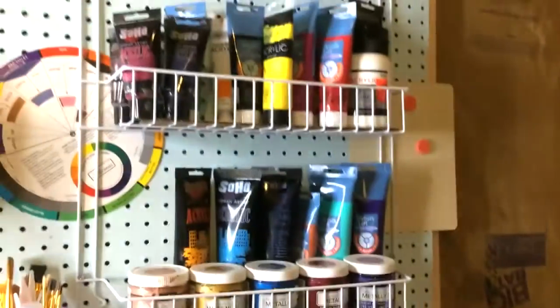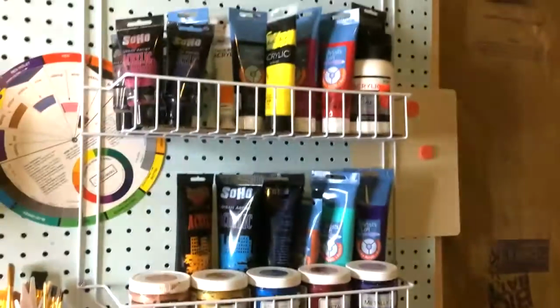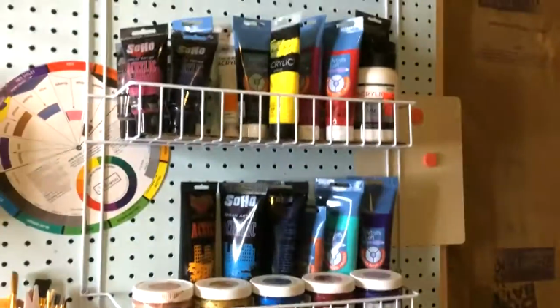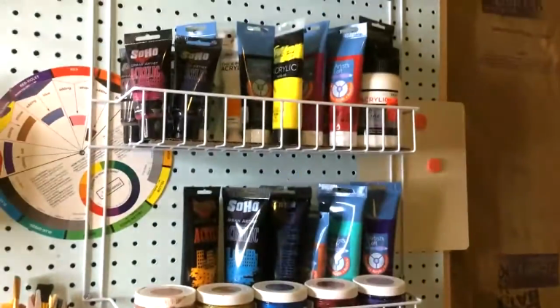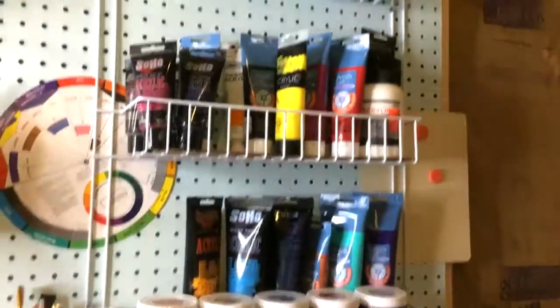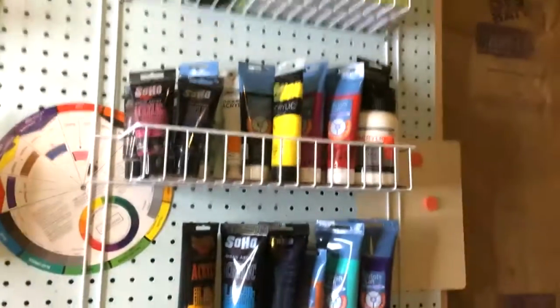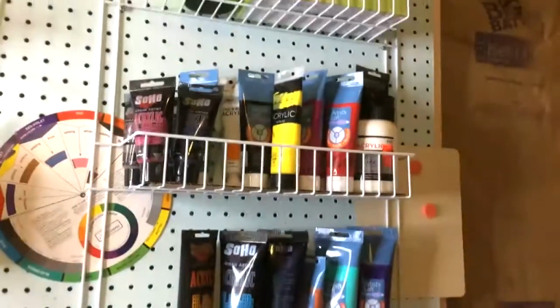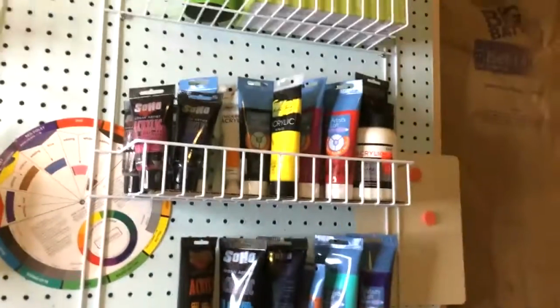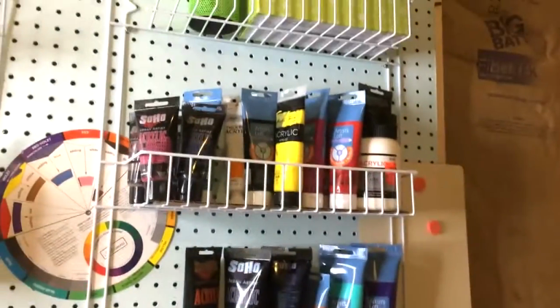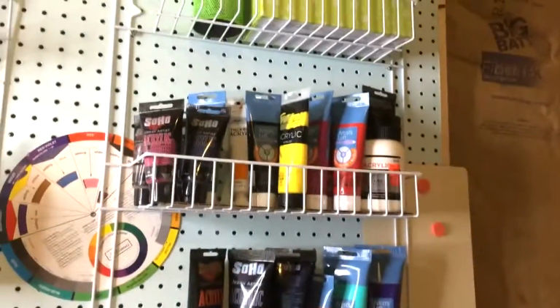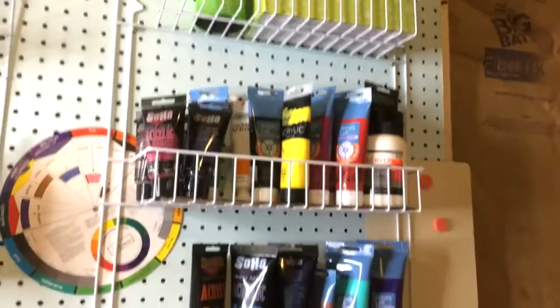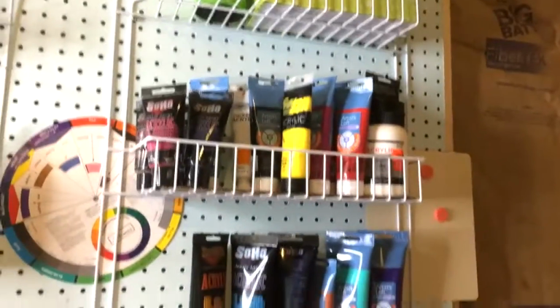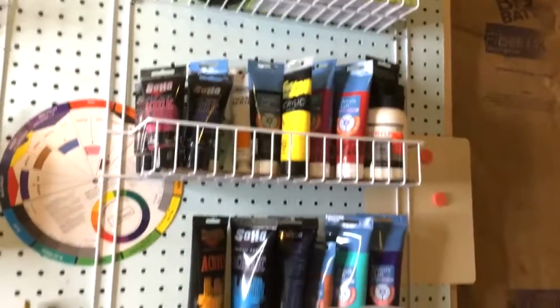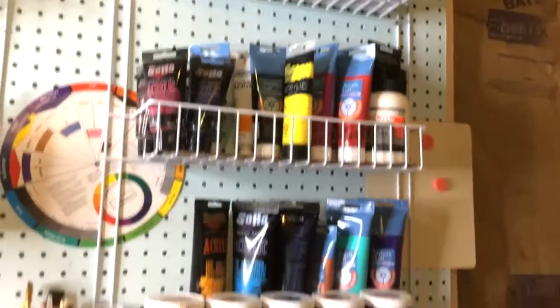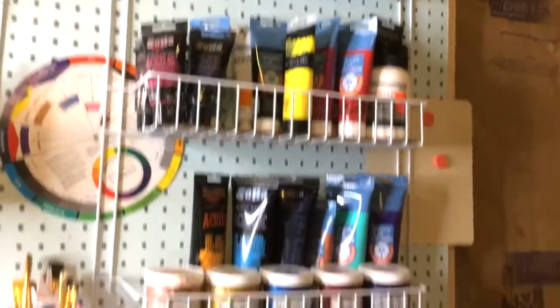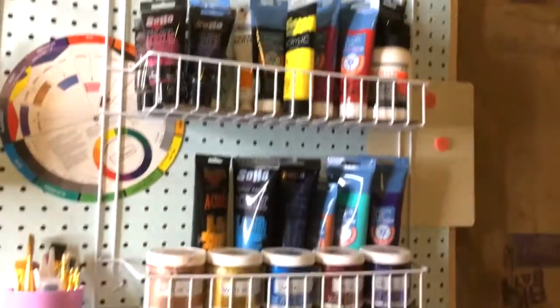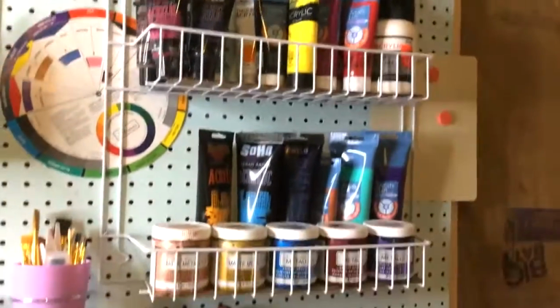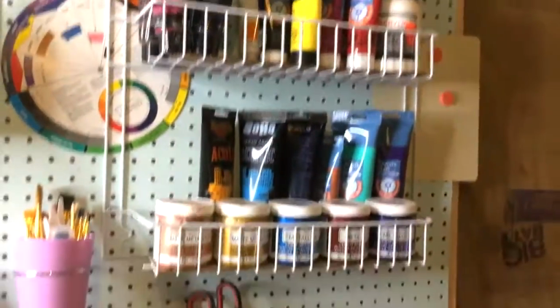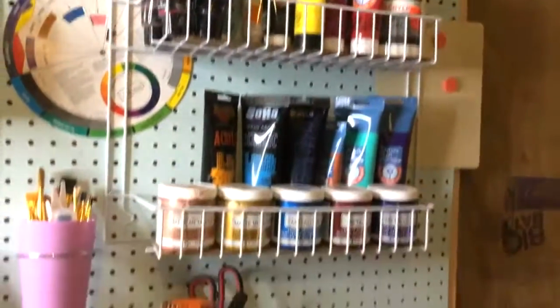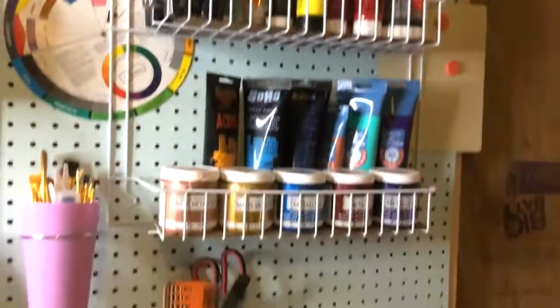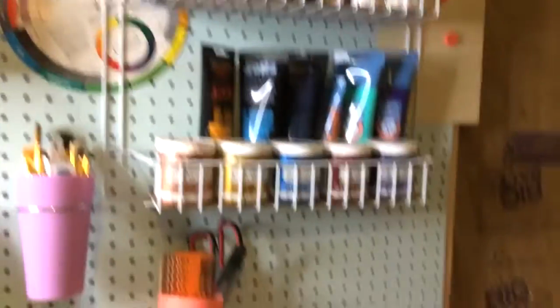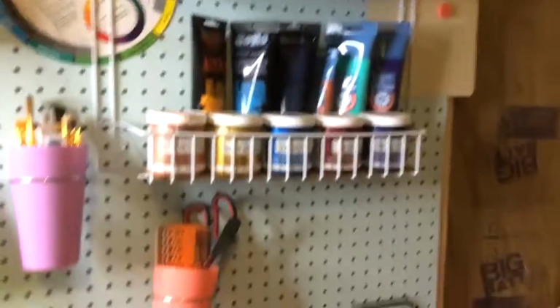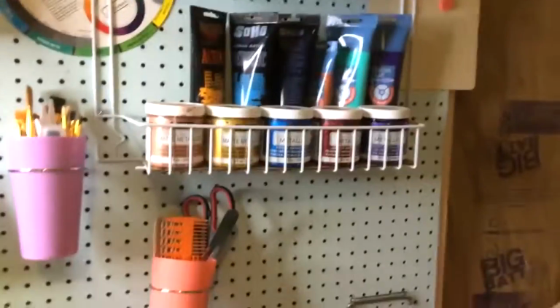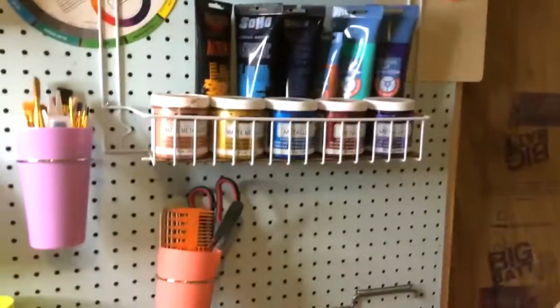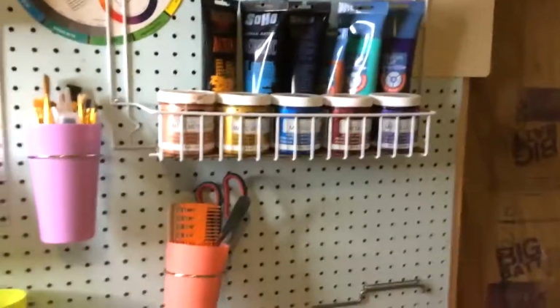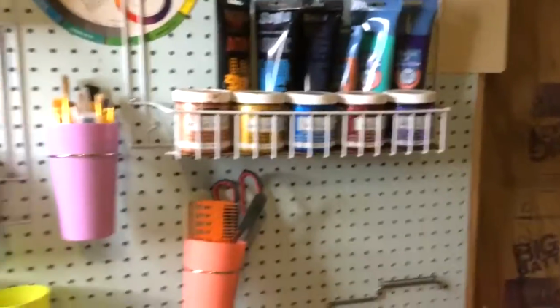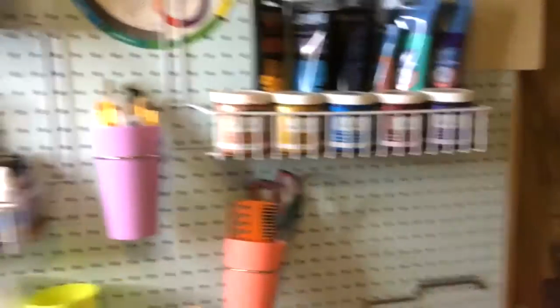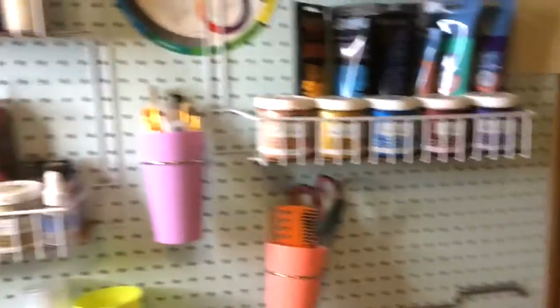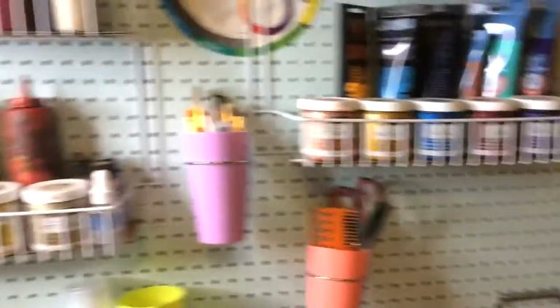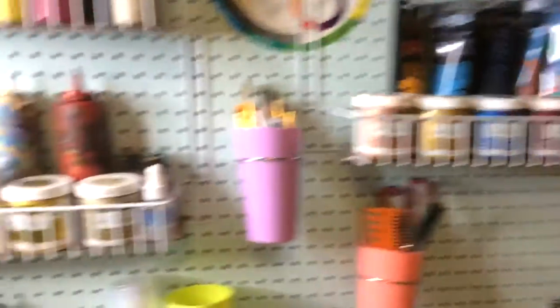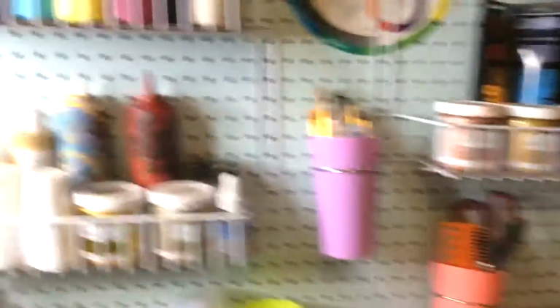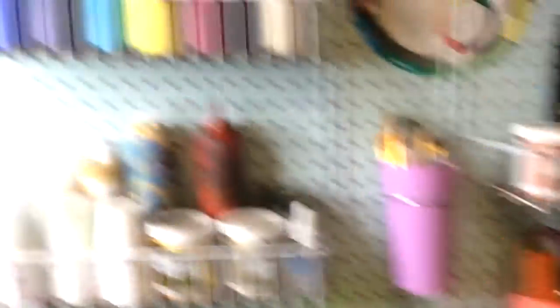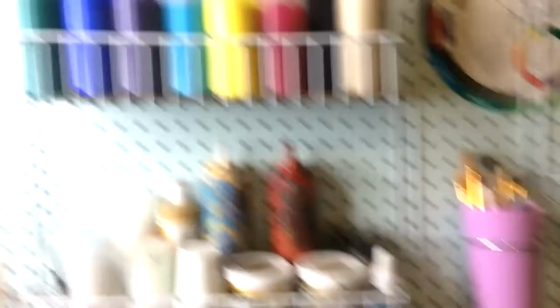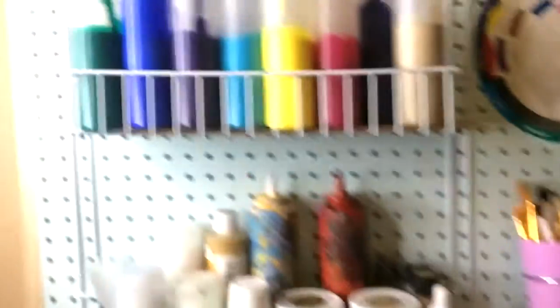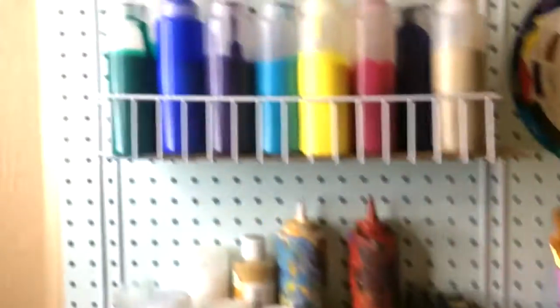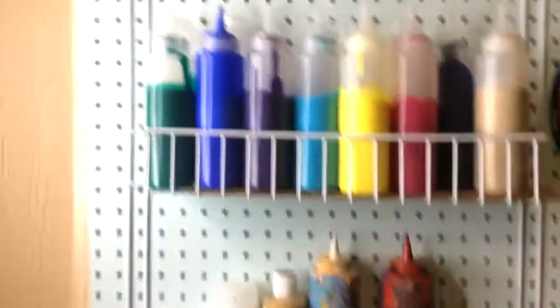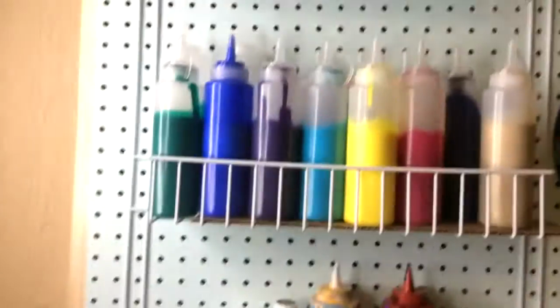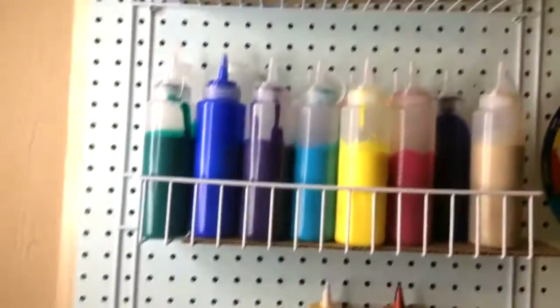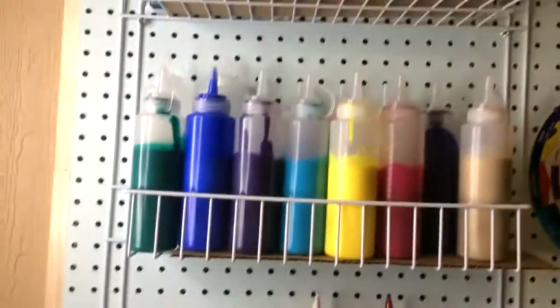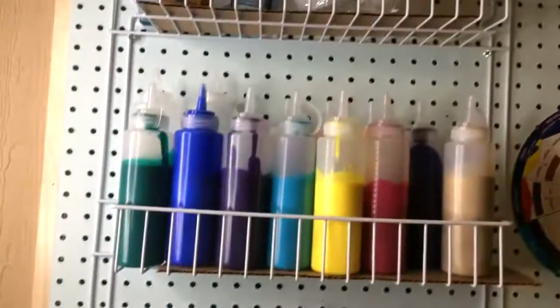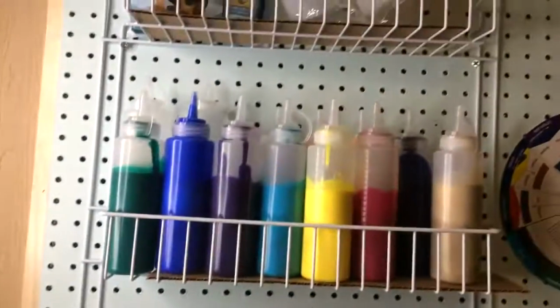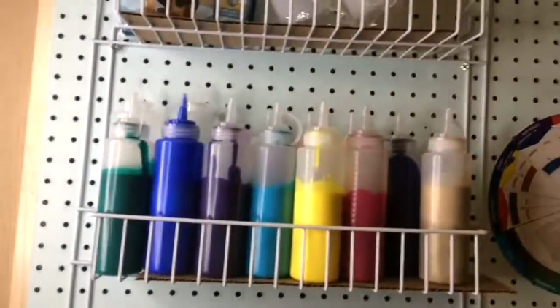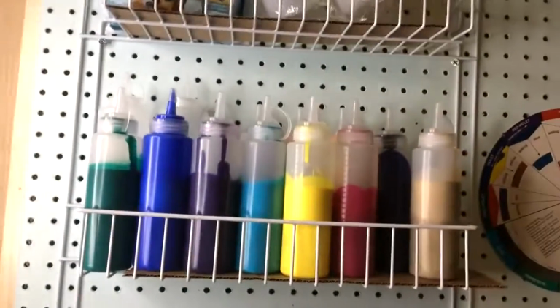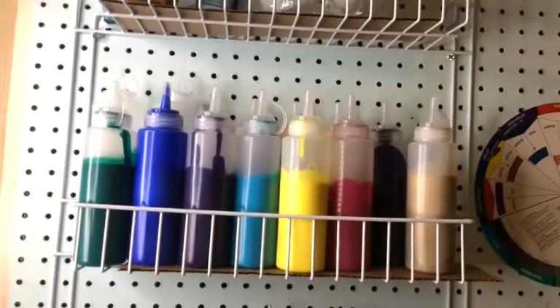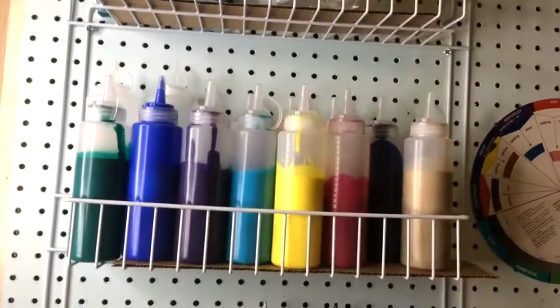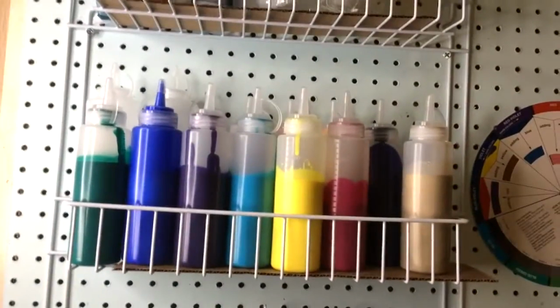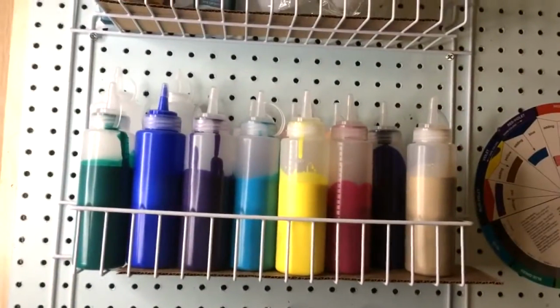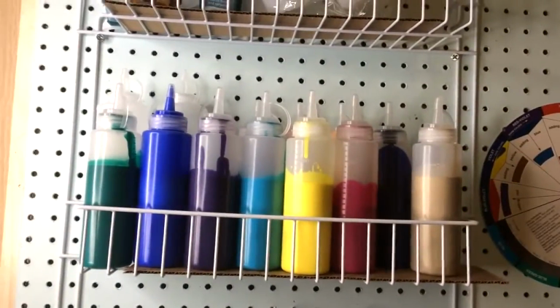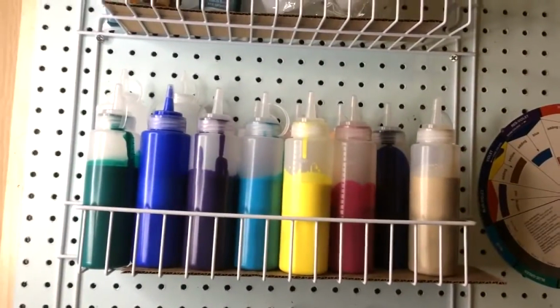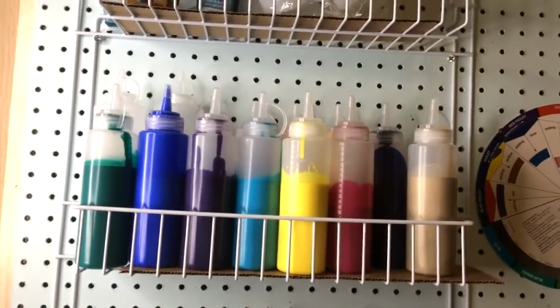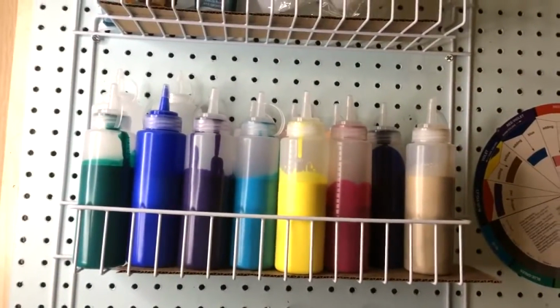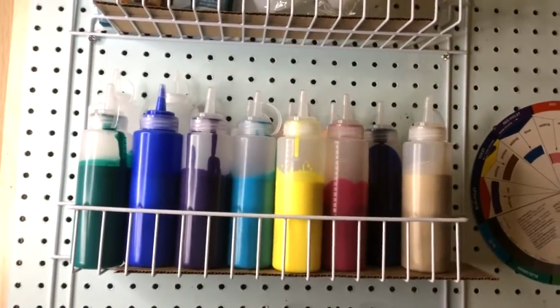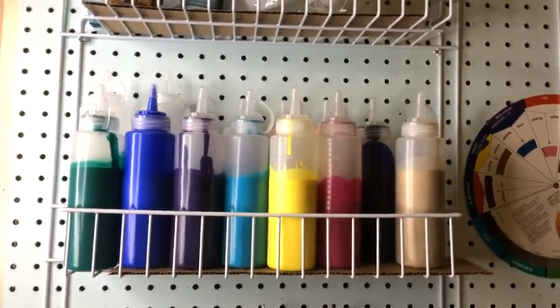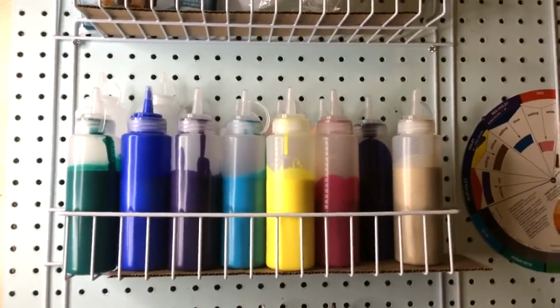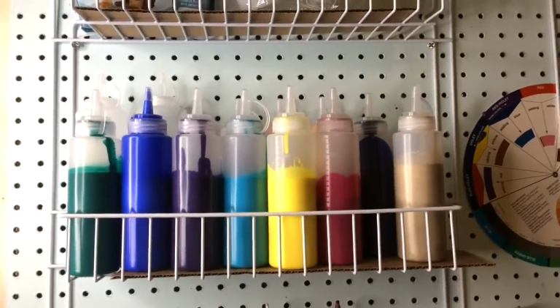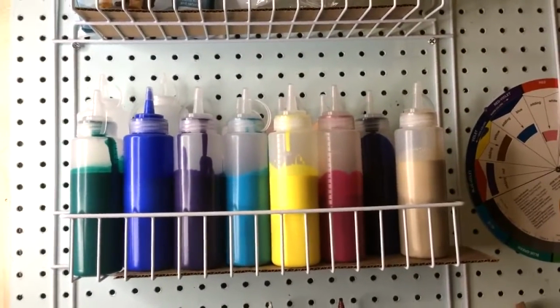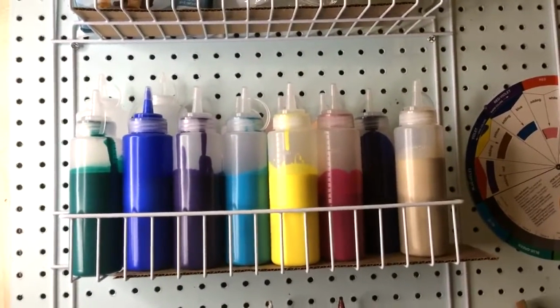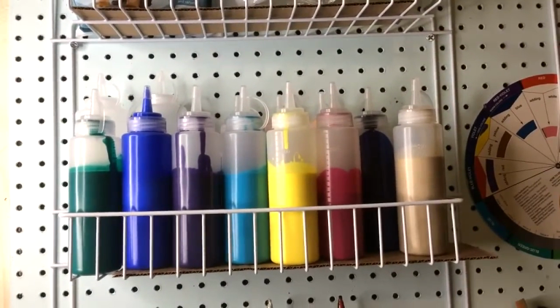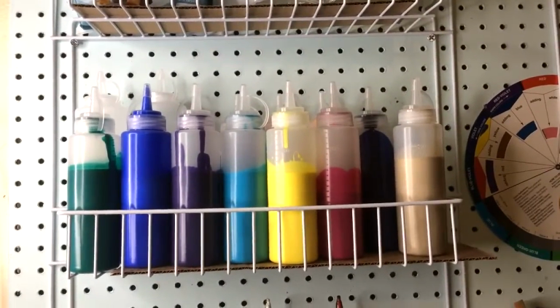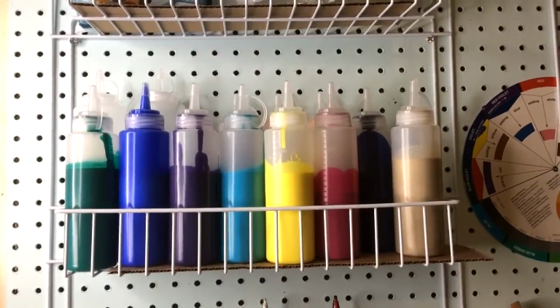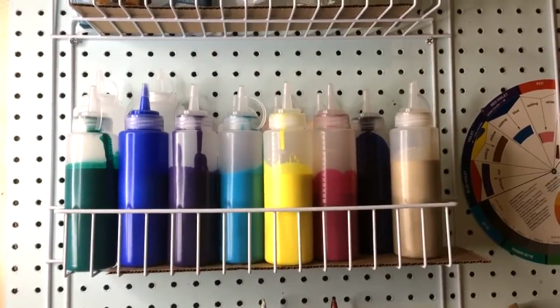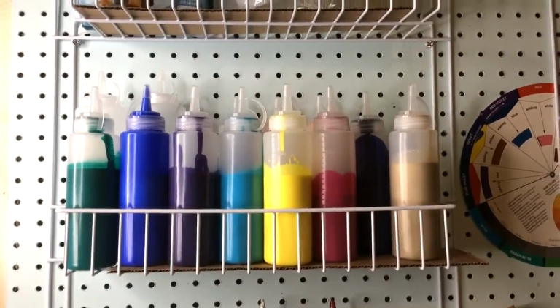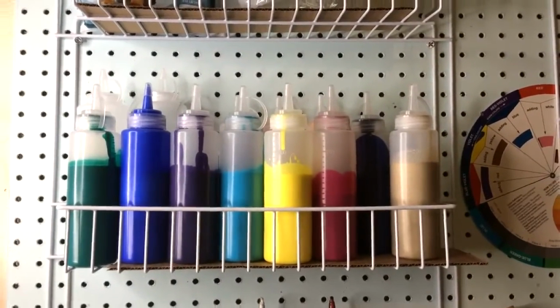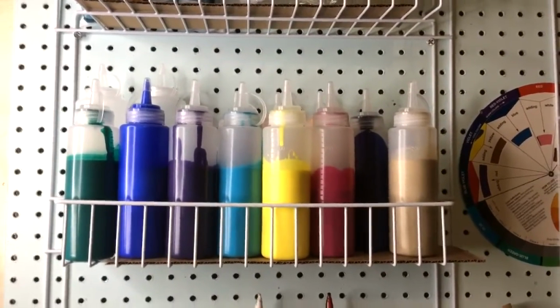There's all my paints. I just made my paints in squeeze bottles. I feel so cool now.